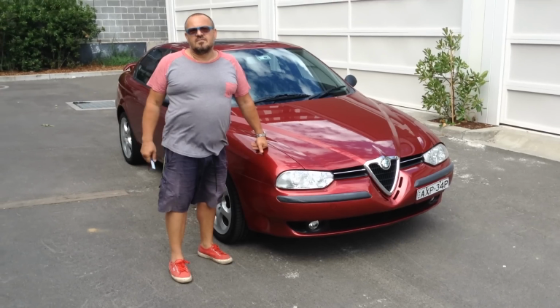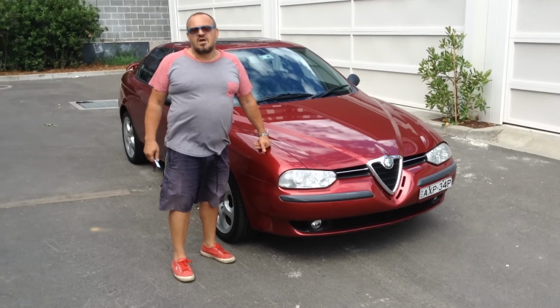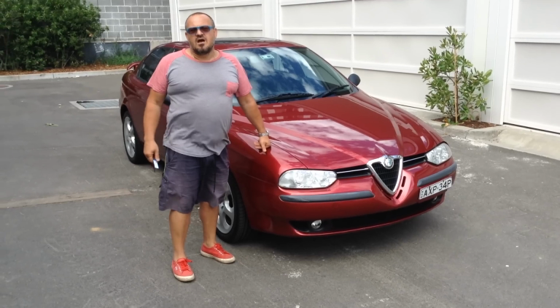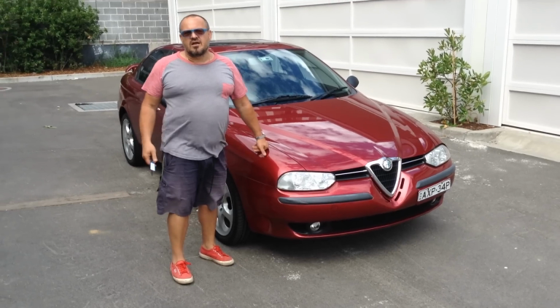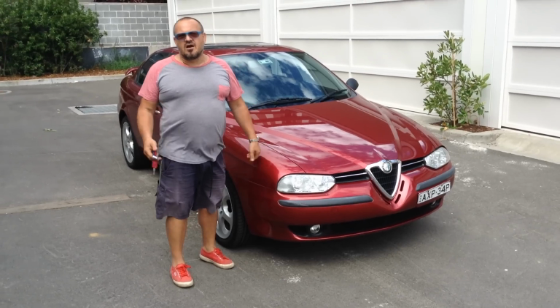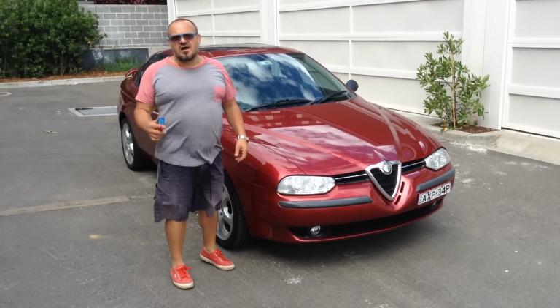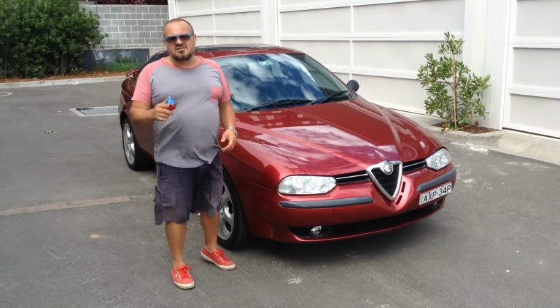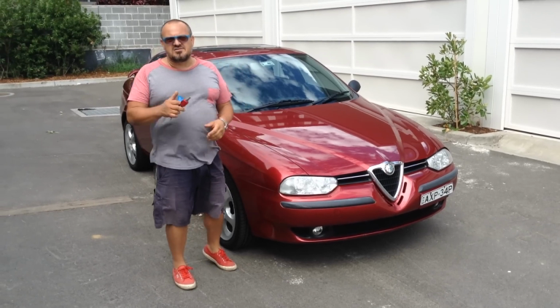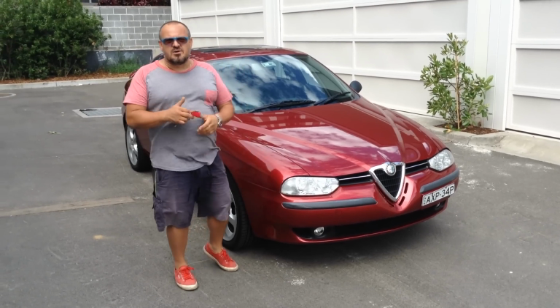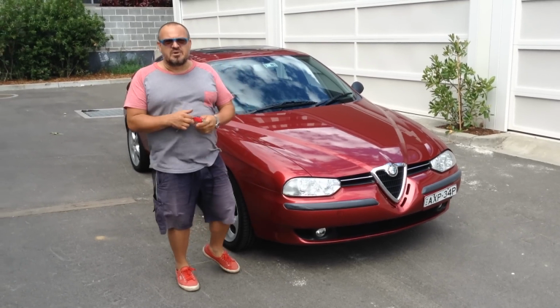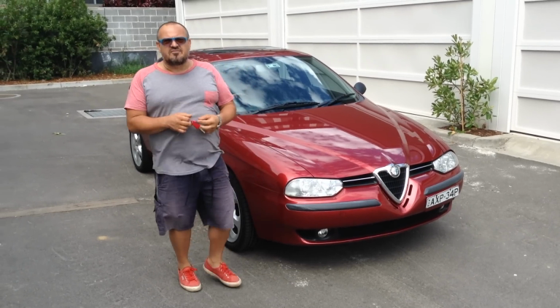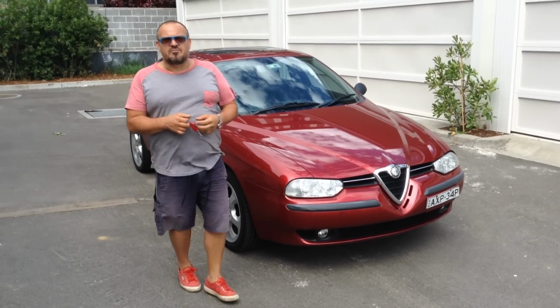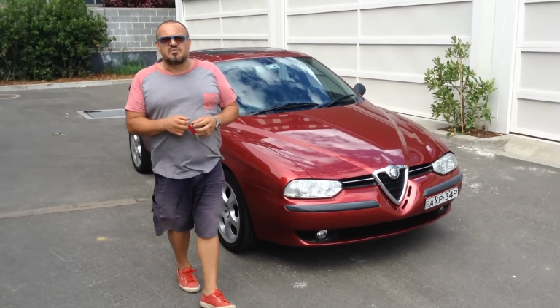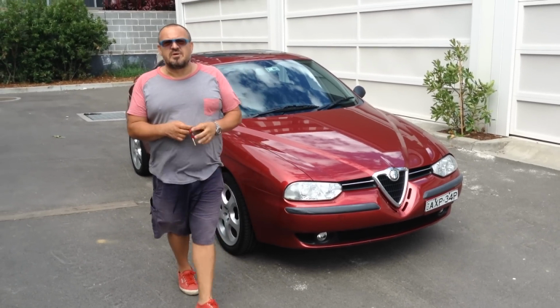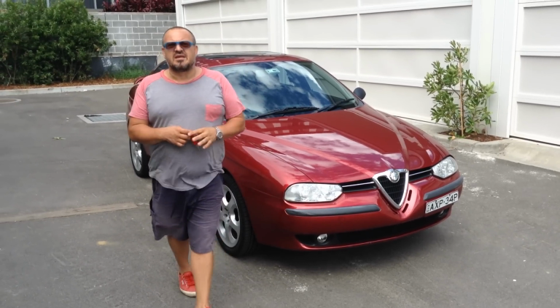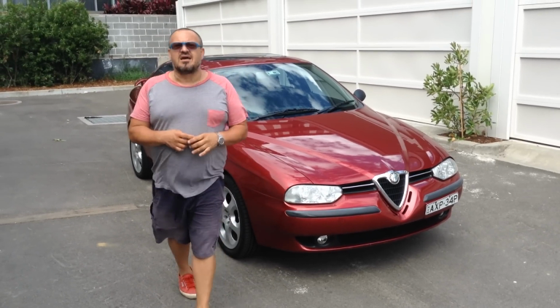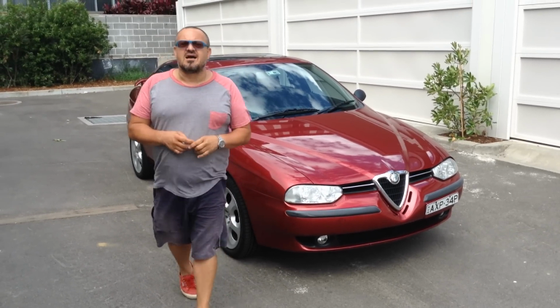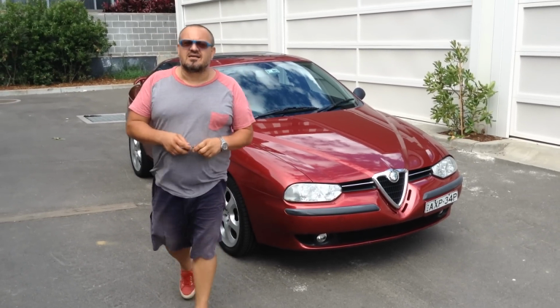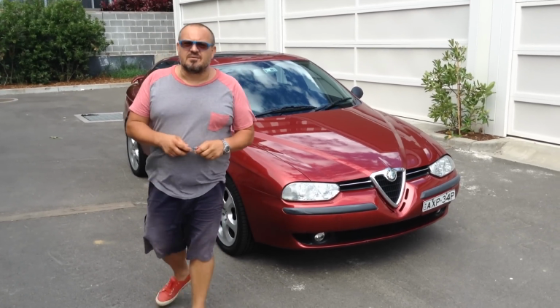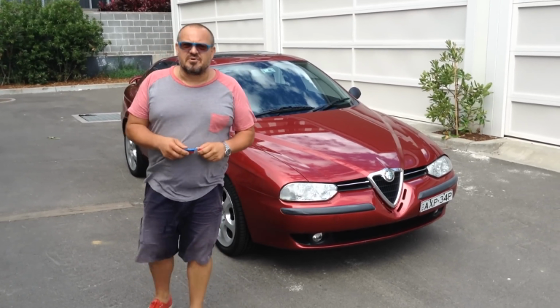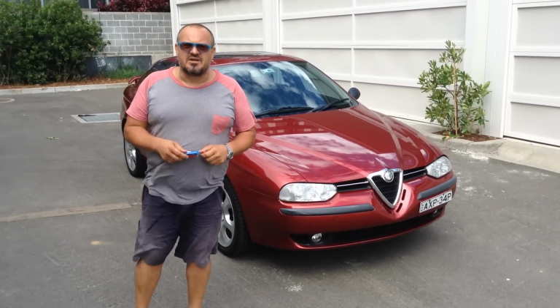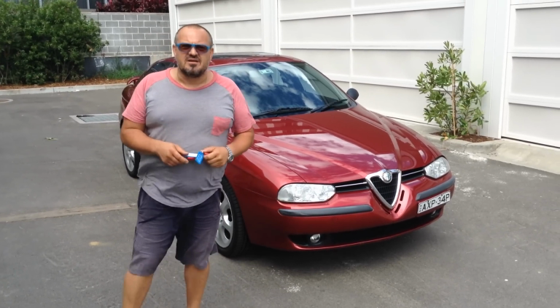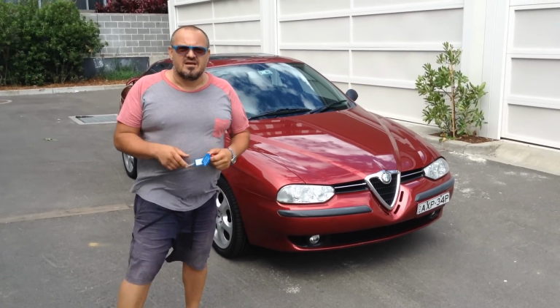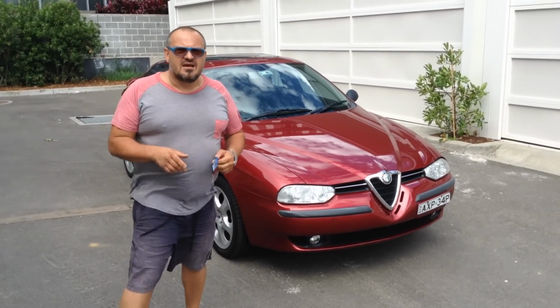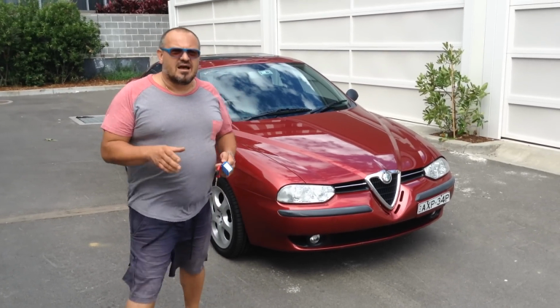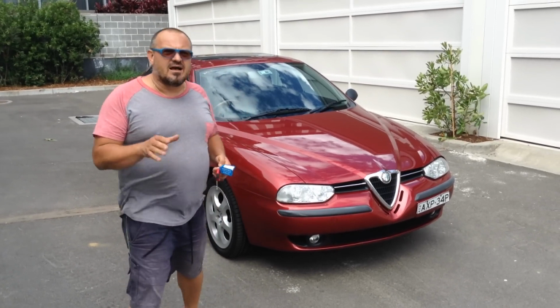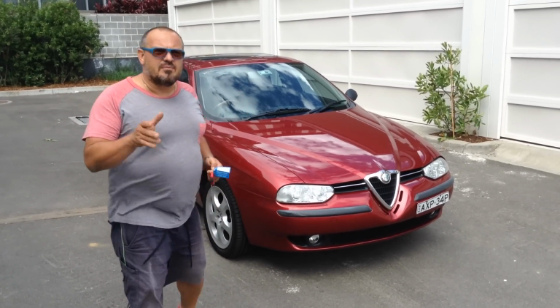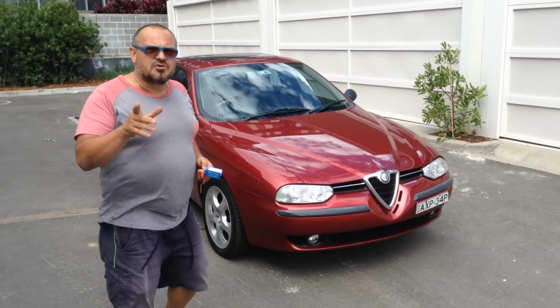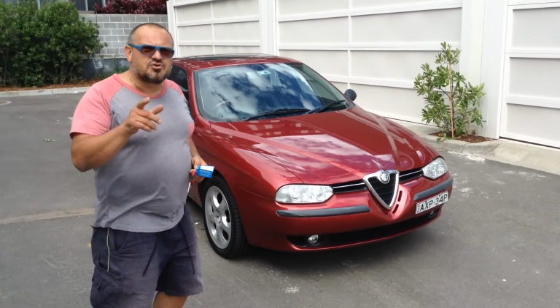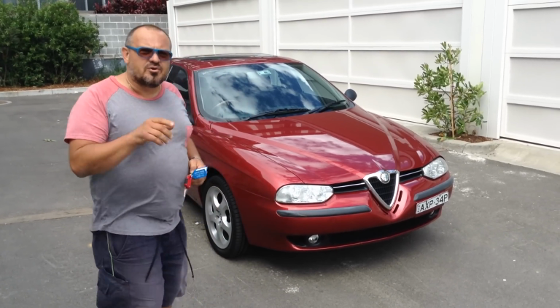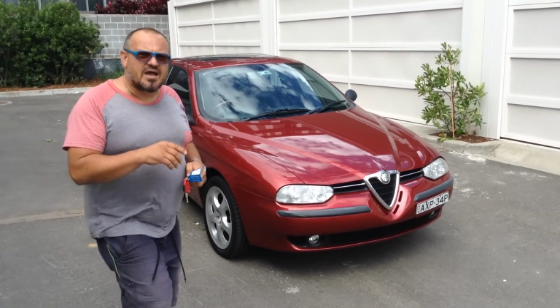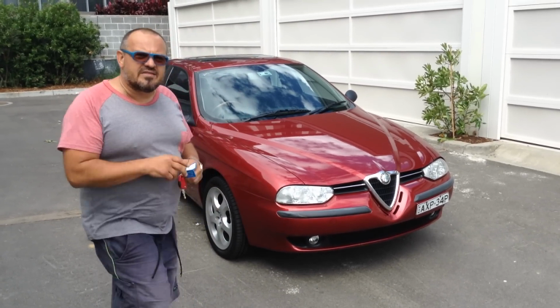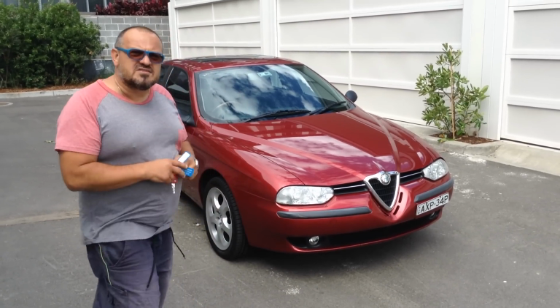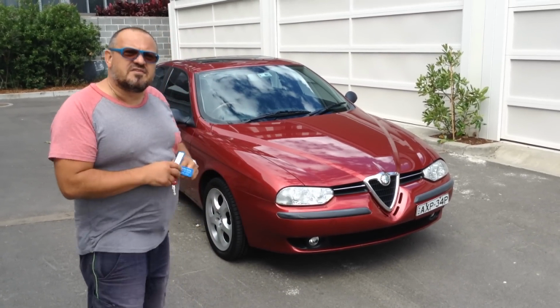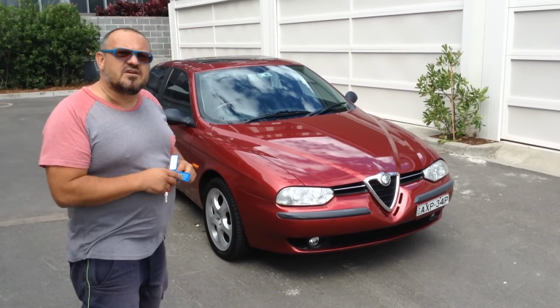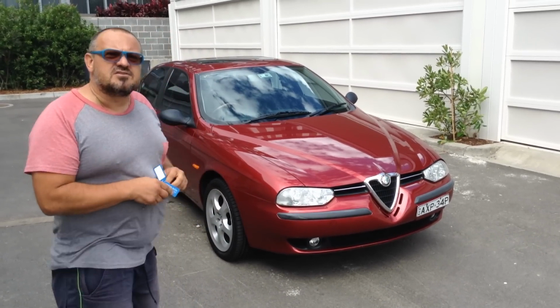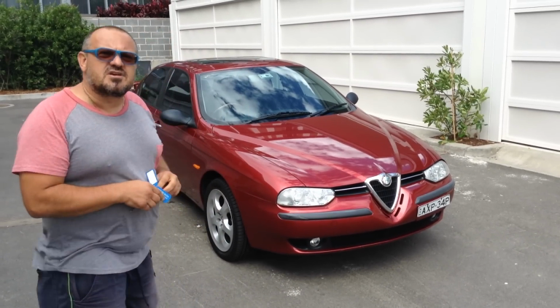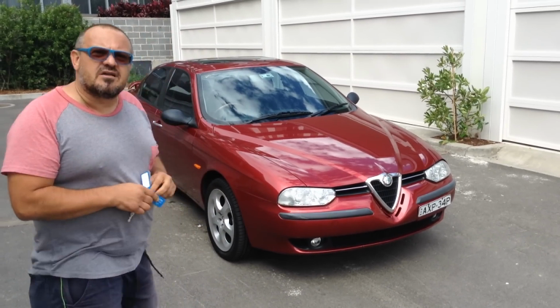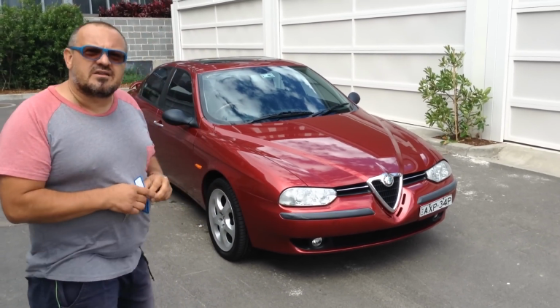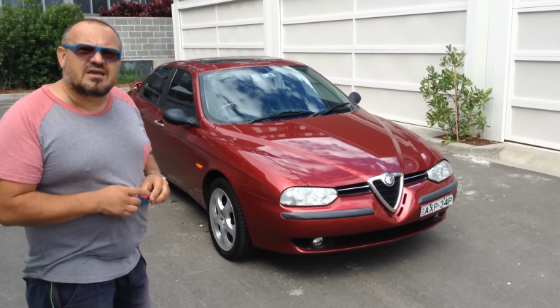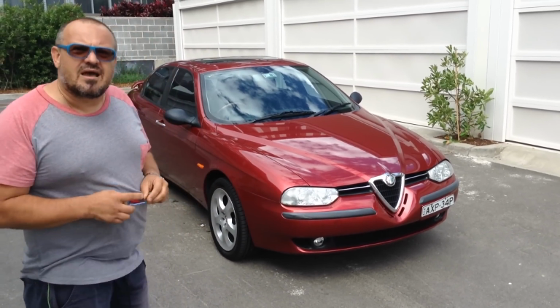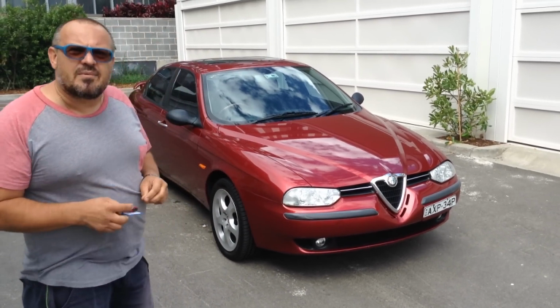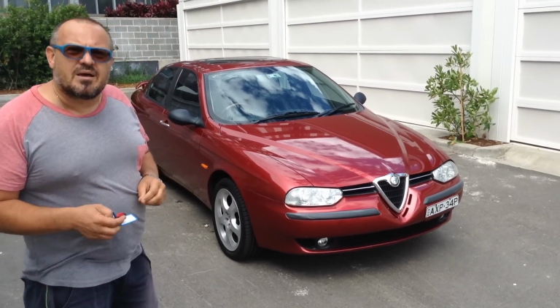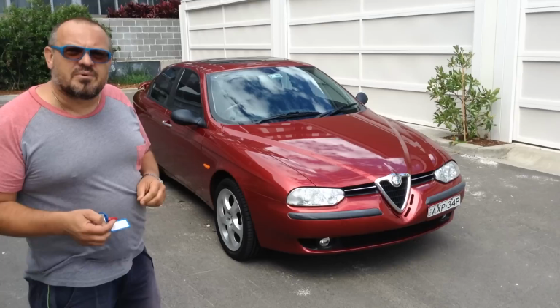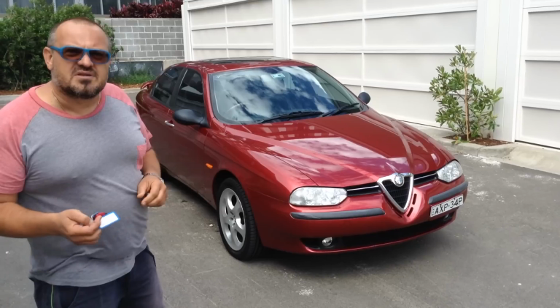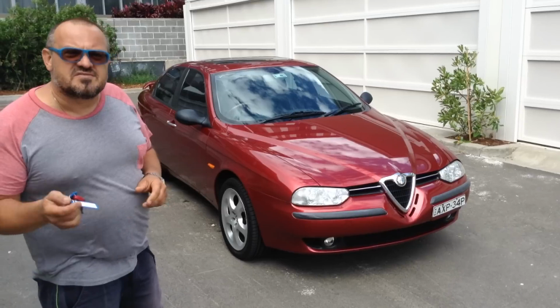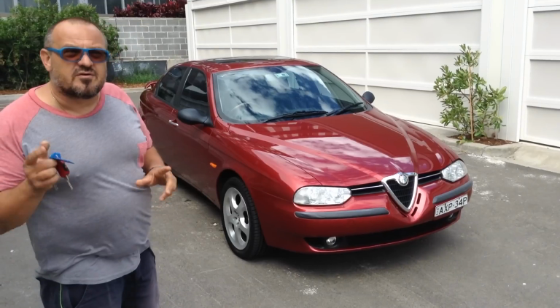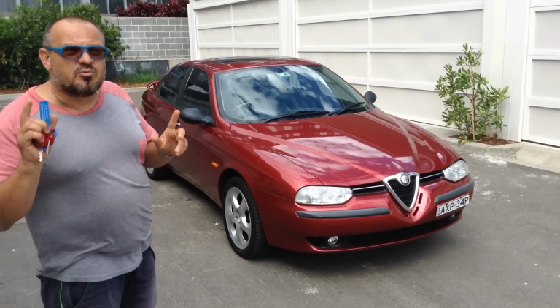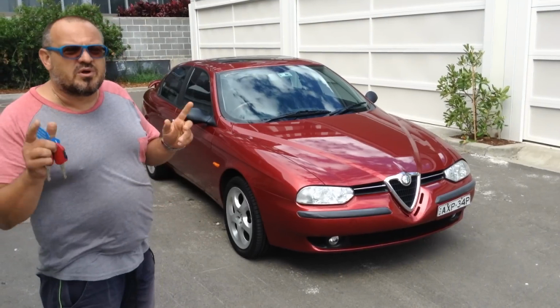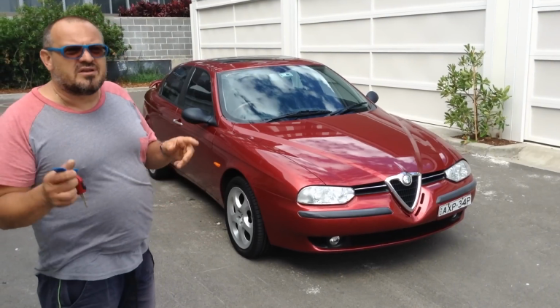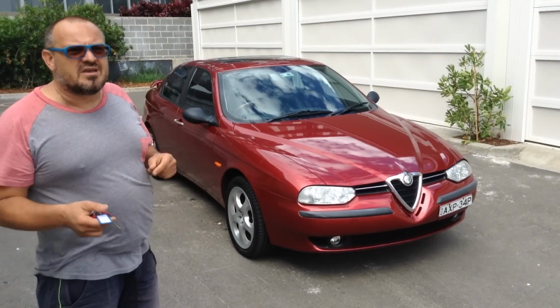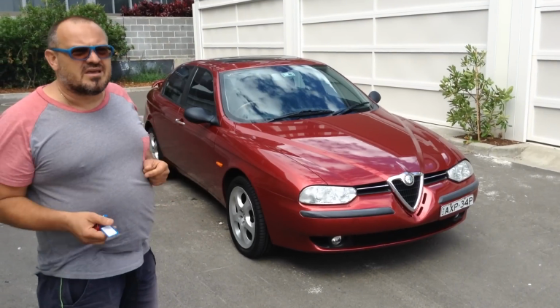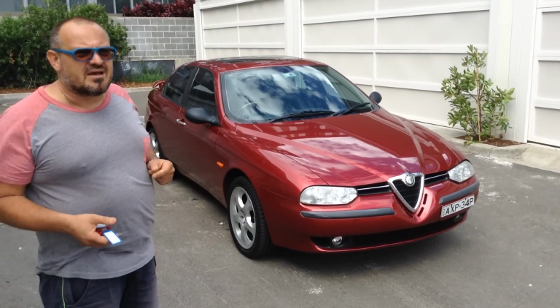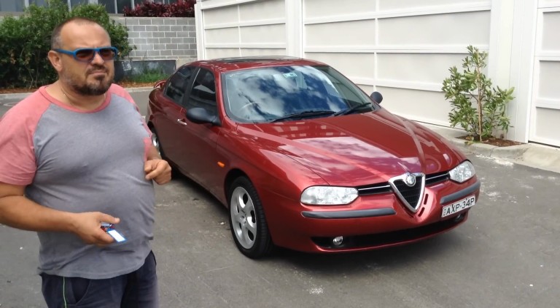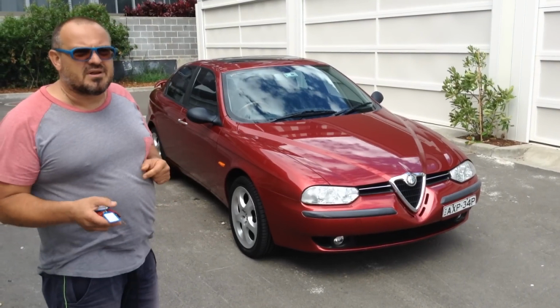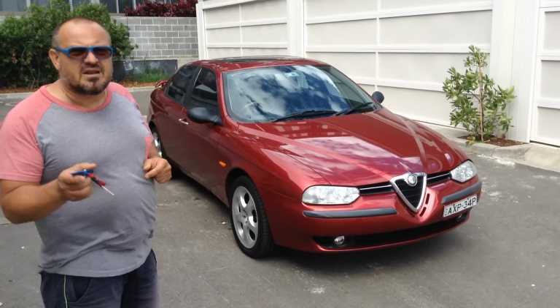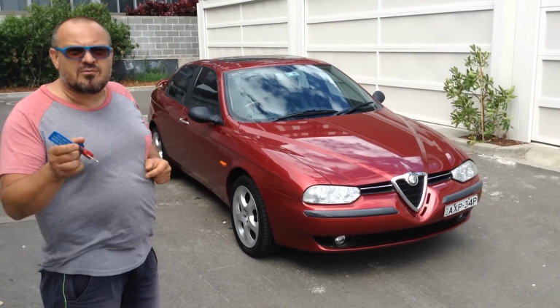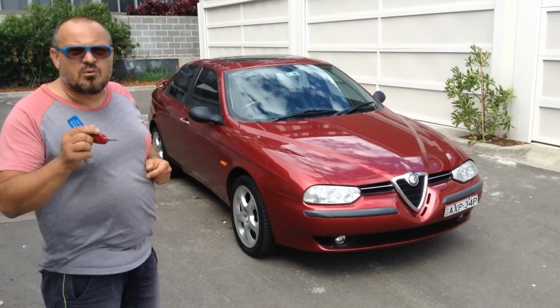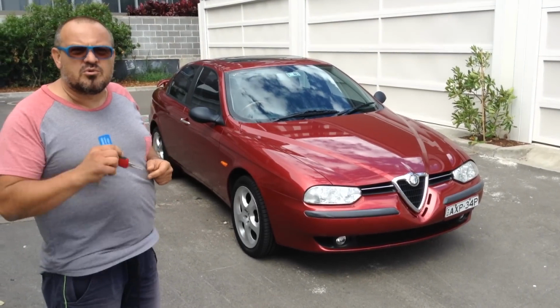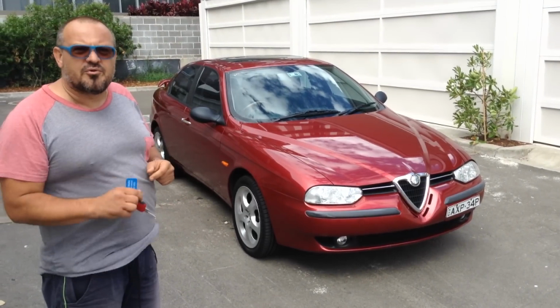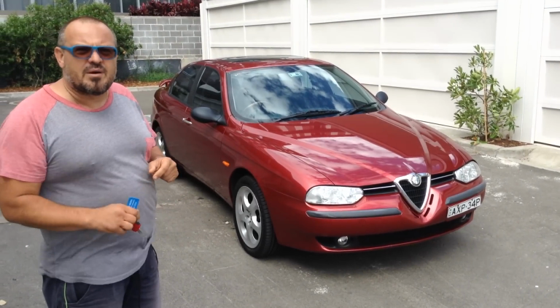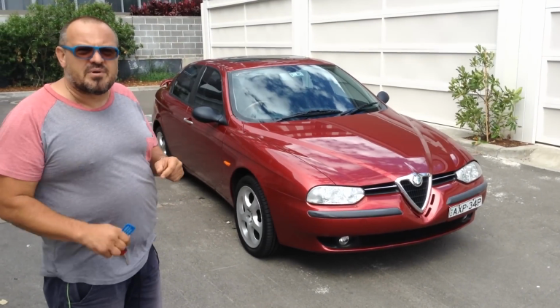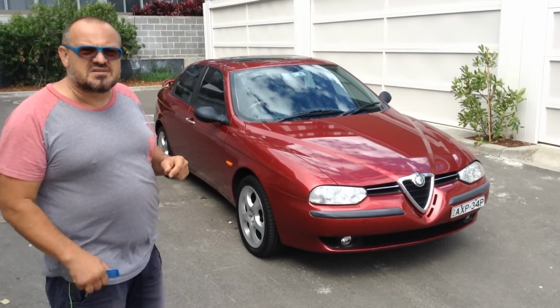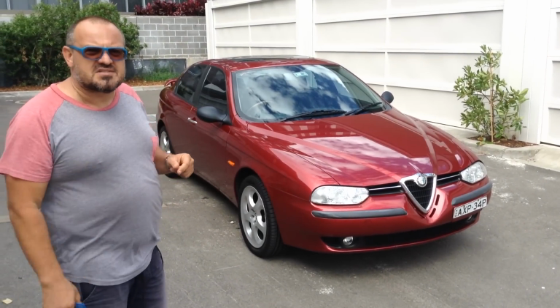Hi guys, Dominic from the Better Car Company. I'm not sure how this video is going to come out because it's very windy here, but anyway, we'll do our best.